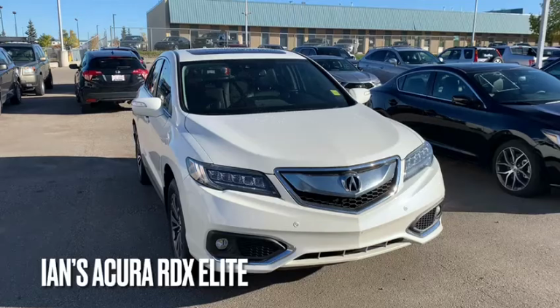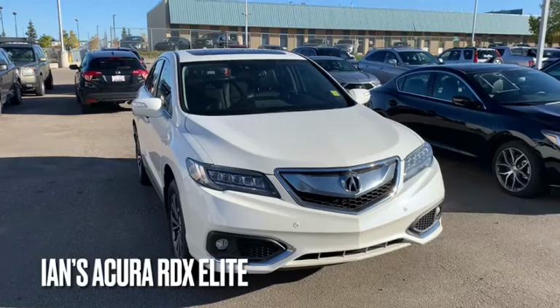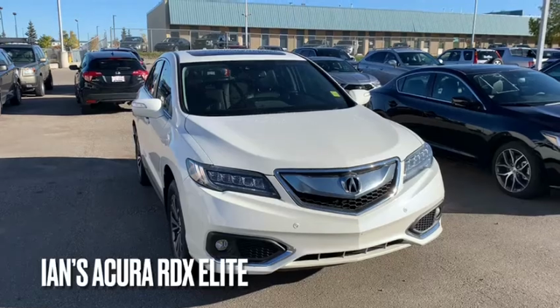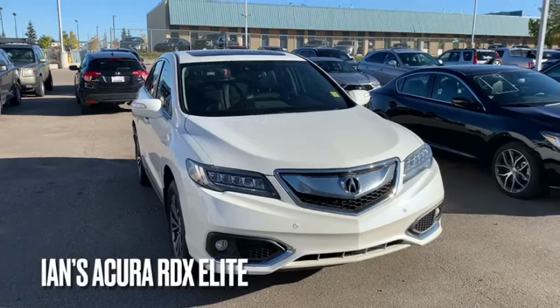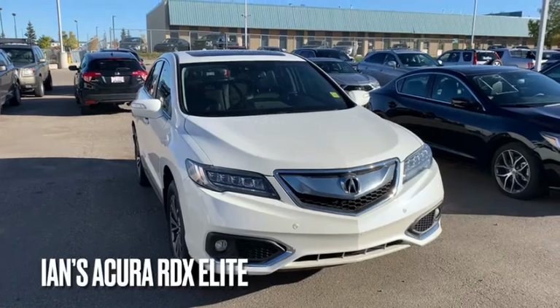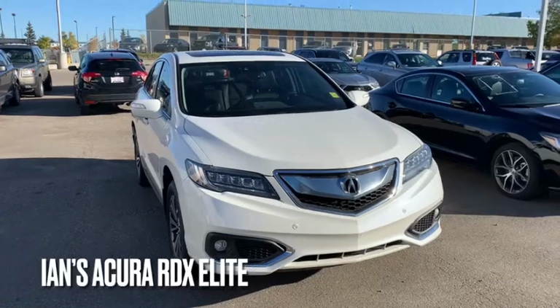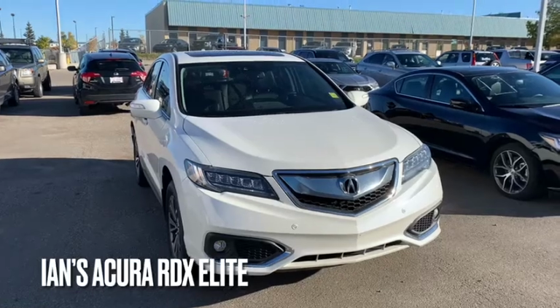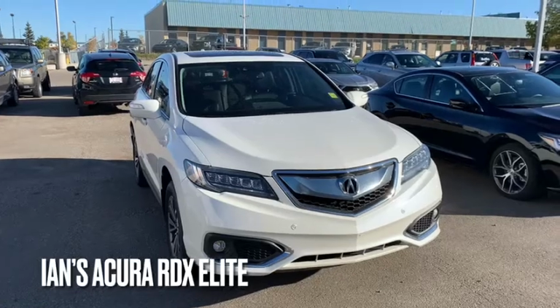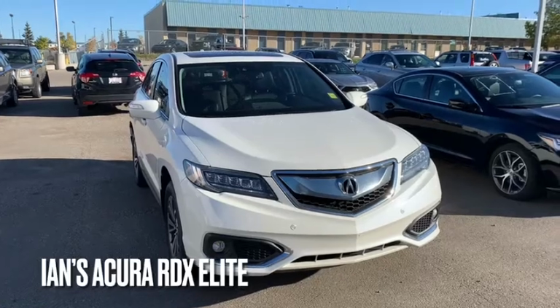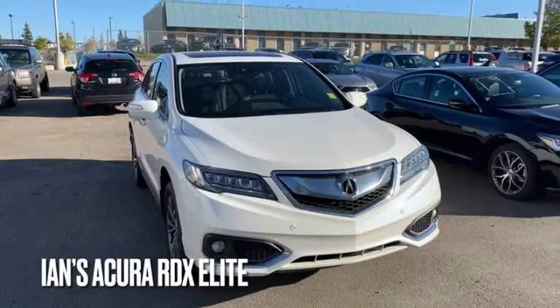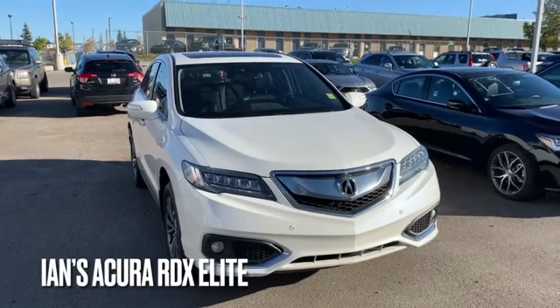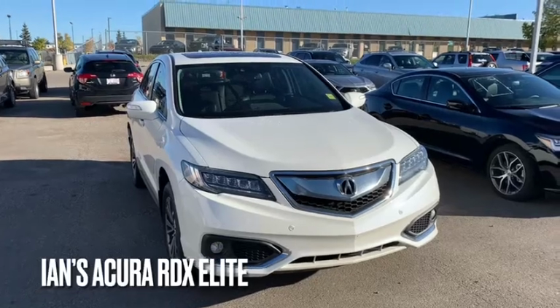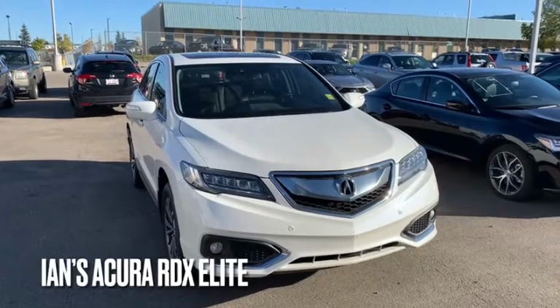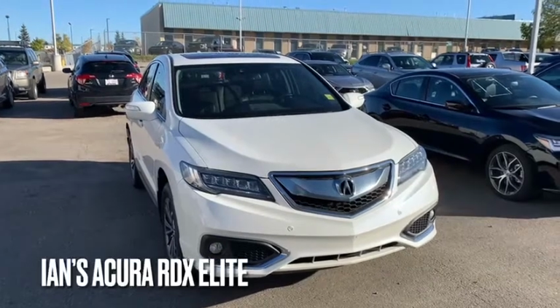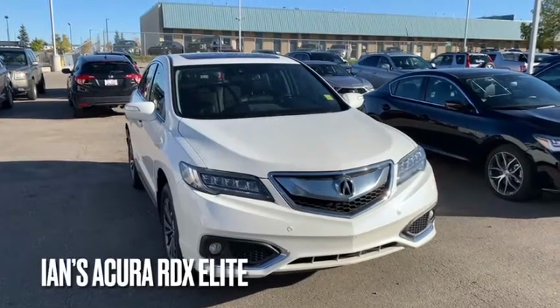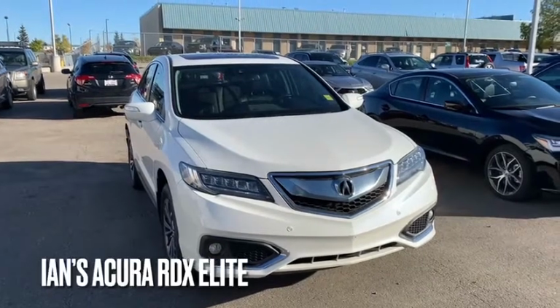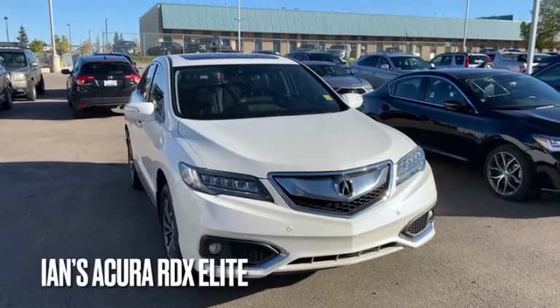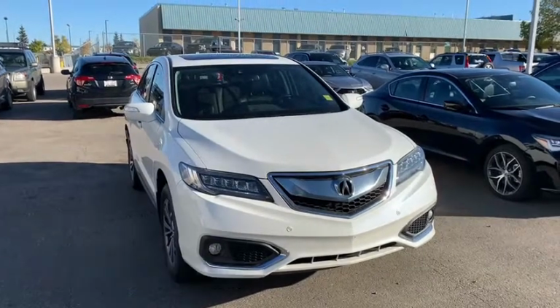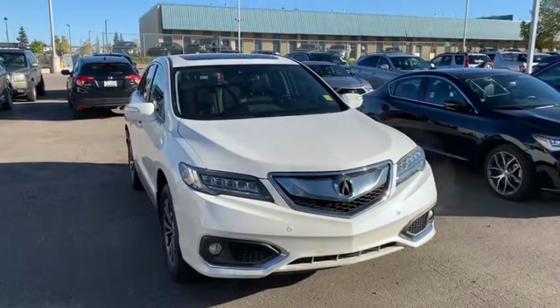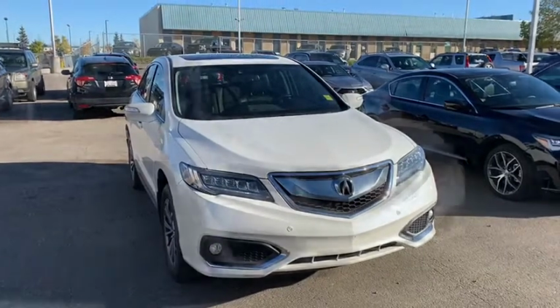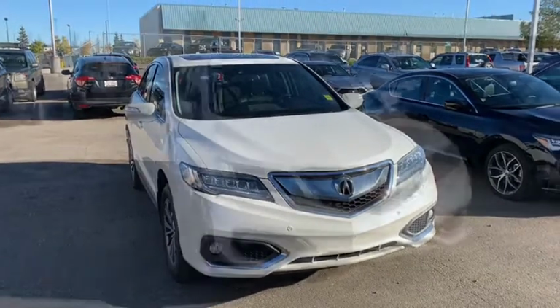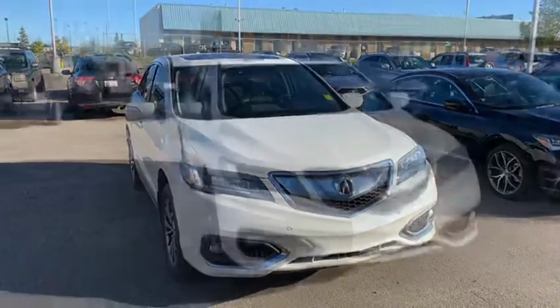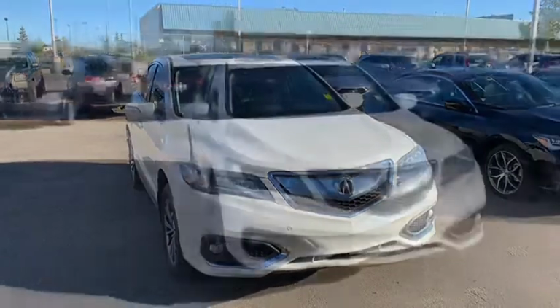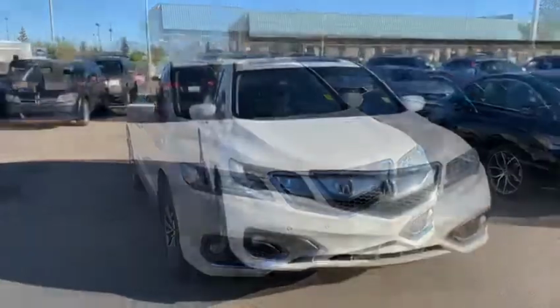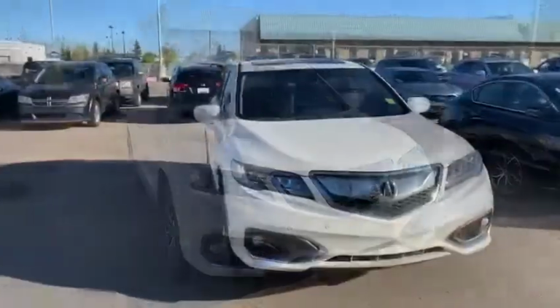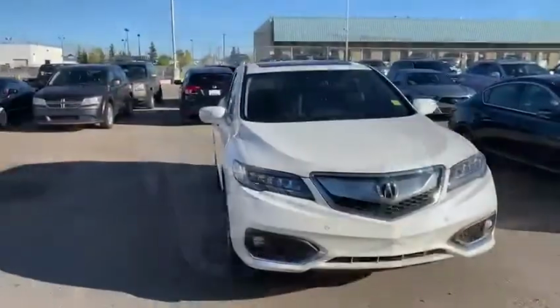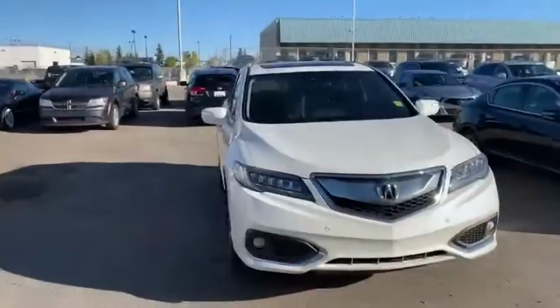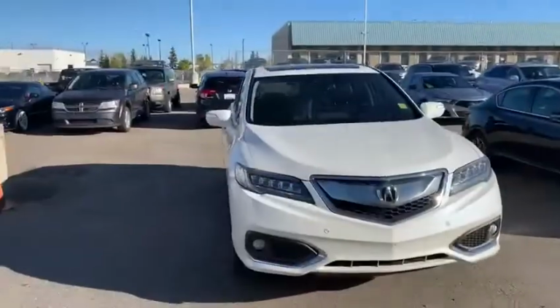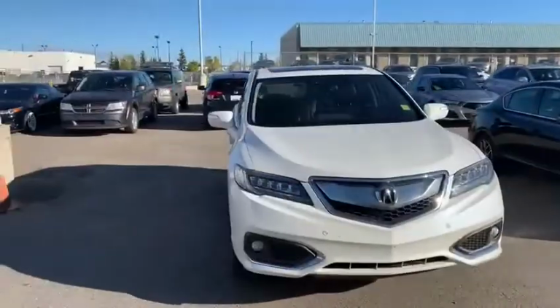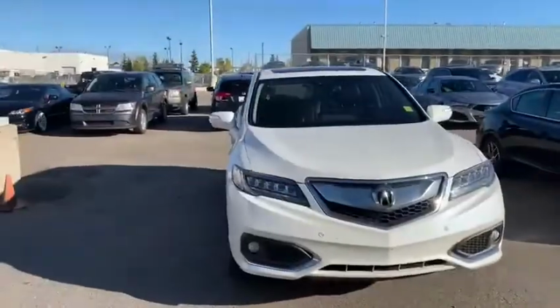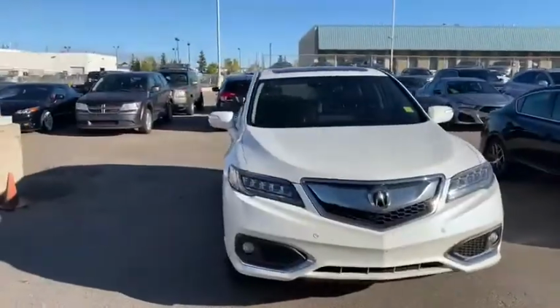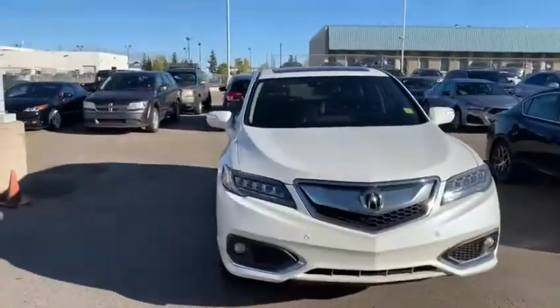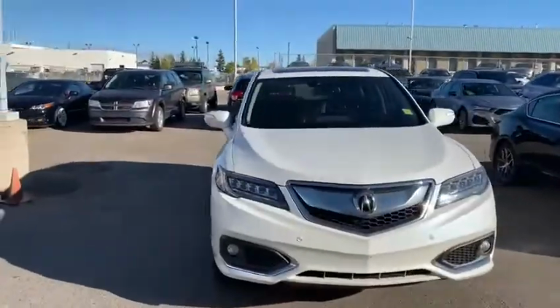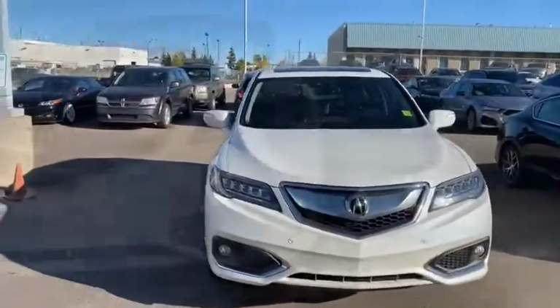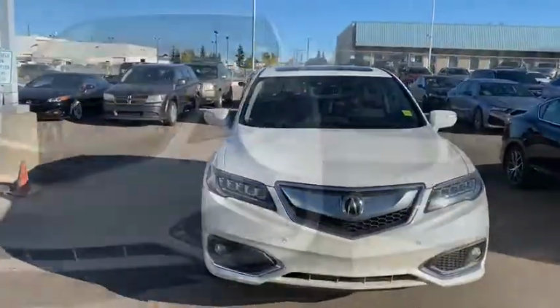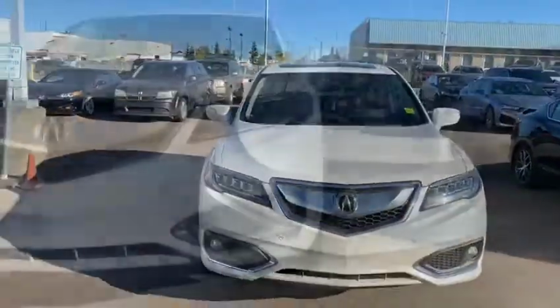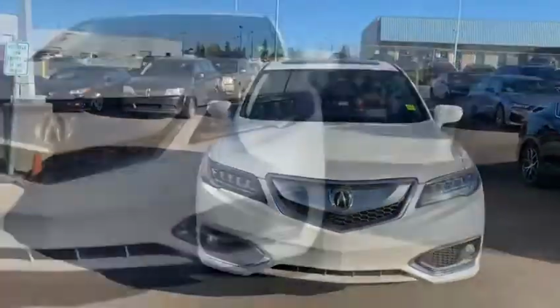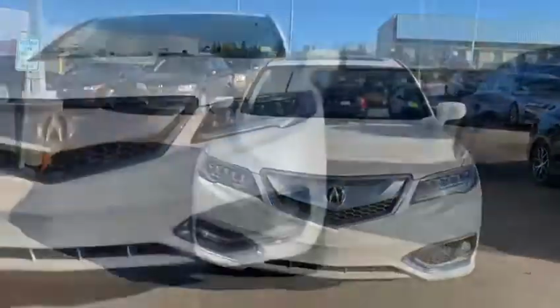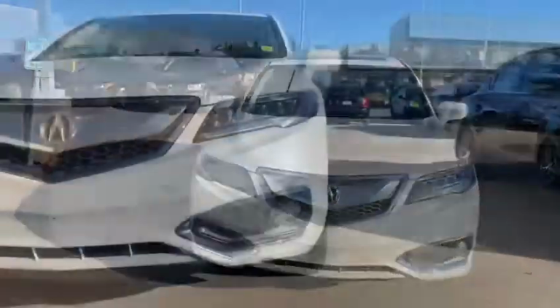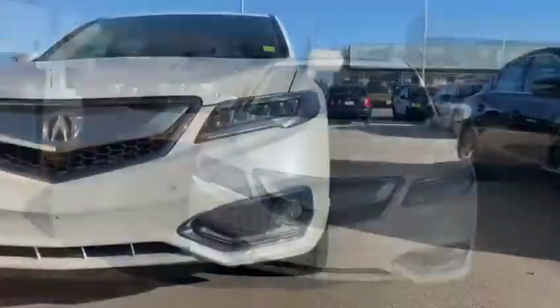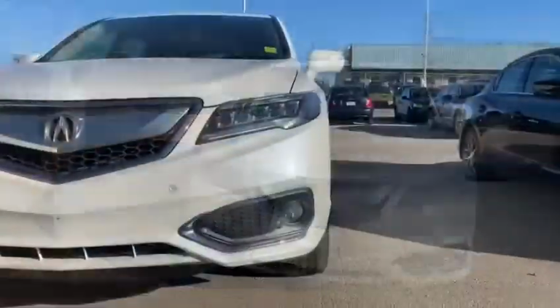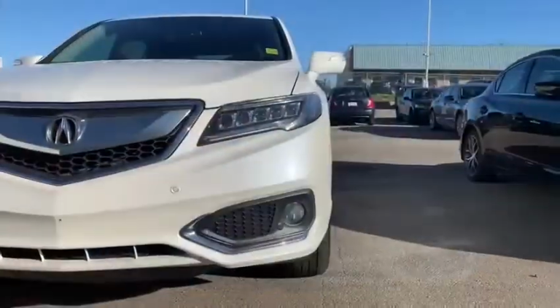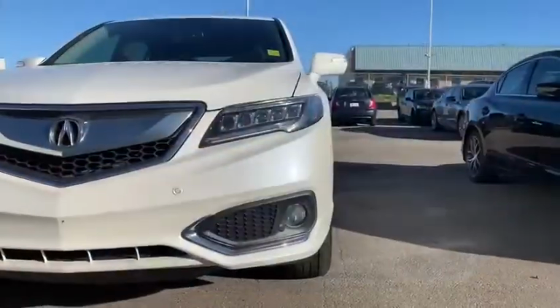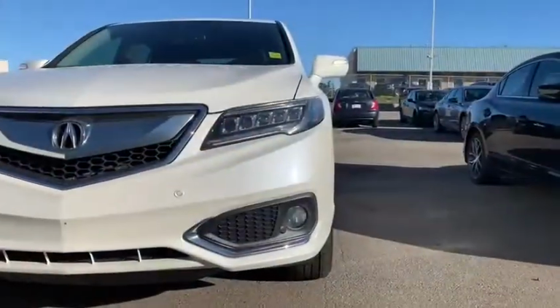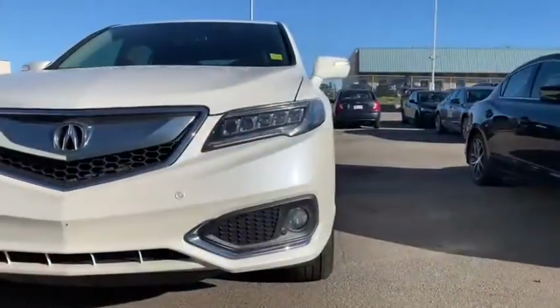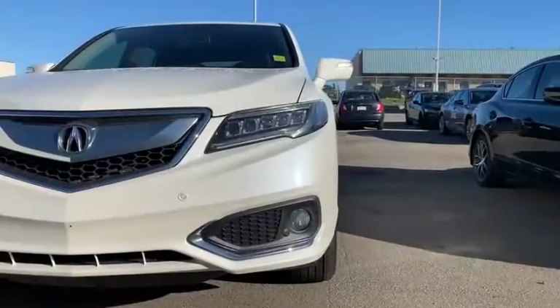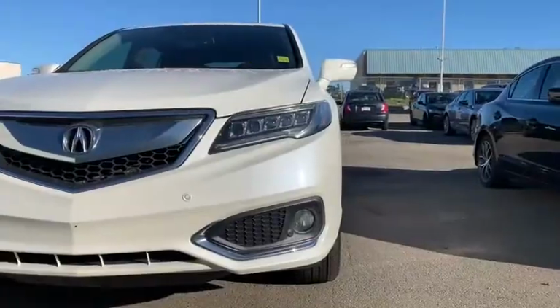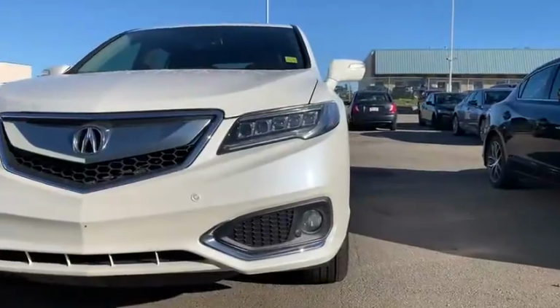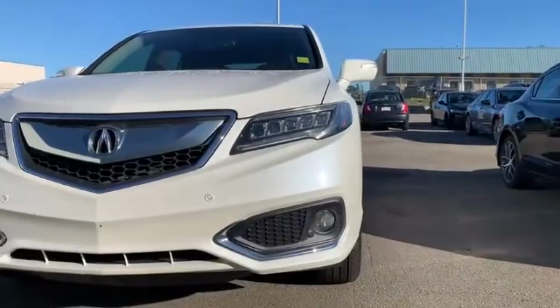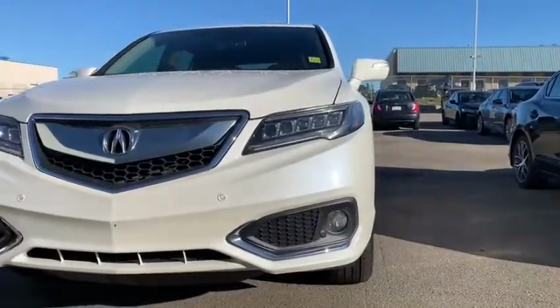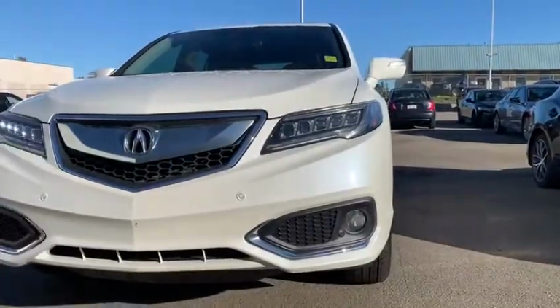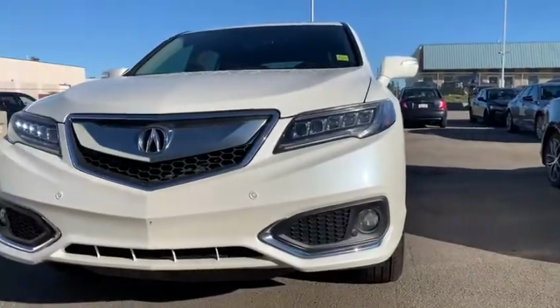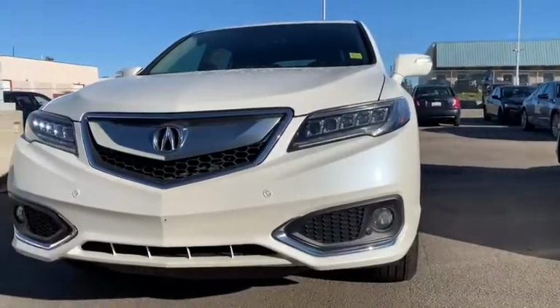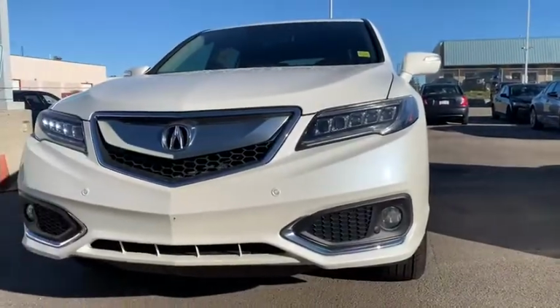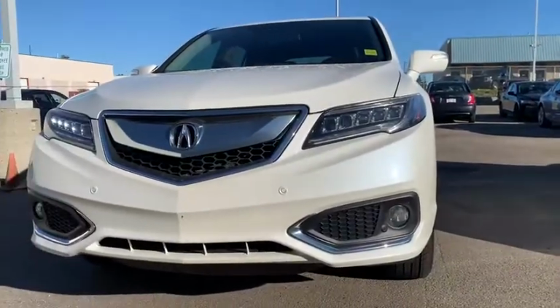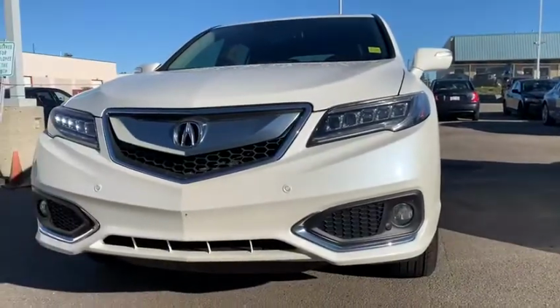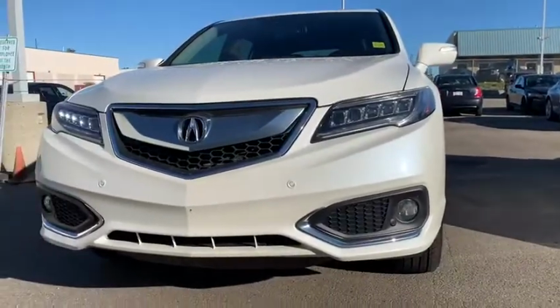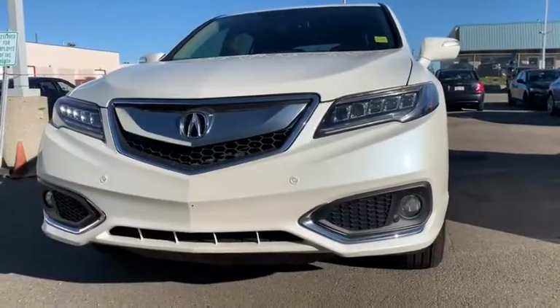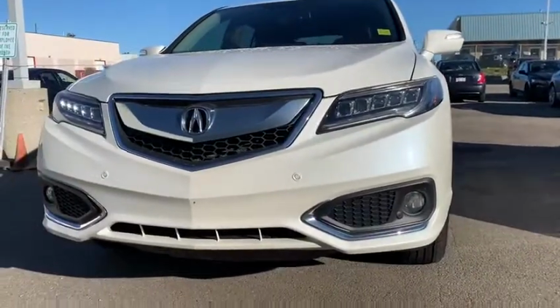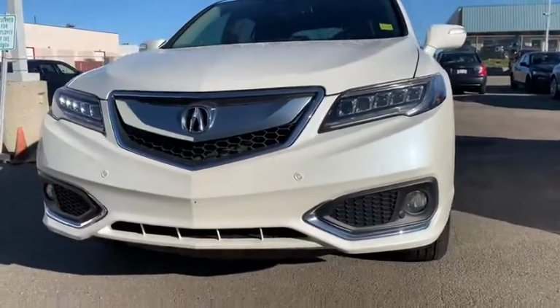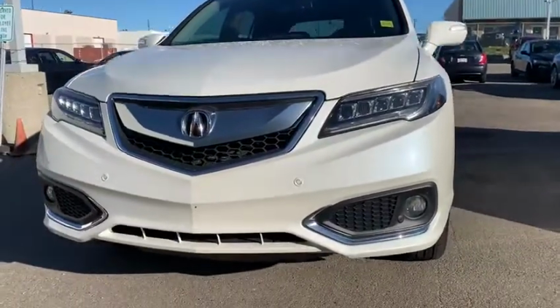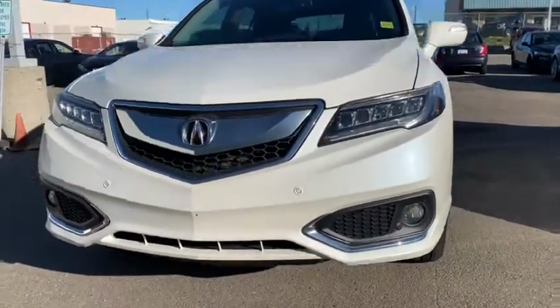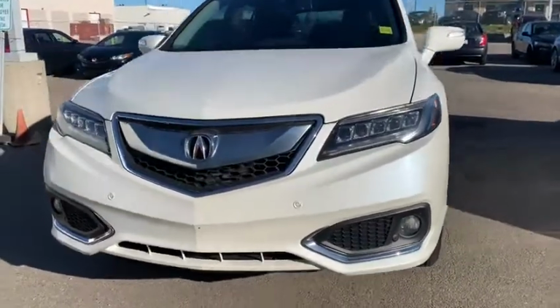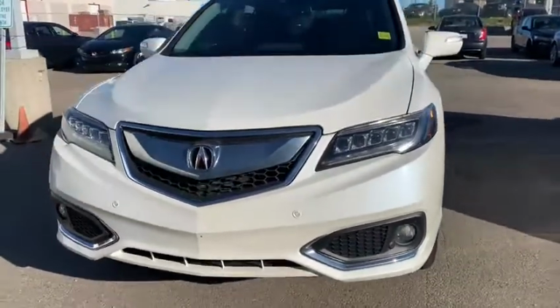Good morning, thank you so much for your inquiry on the Acura. I'm just going to make a quick video highlighting some cool fog lamps and dual light LED headlights — very aggressive and sporty.